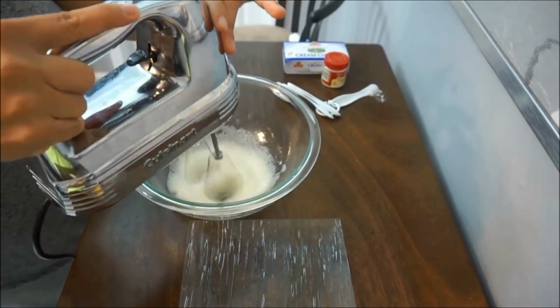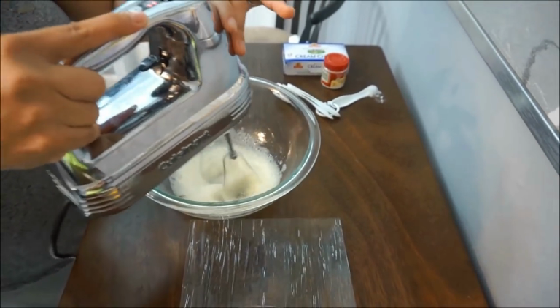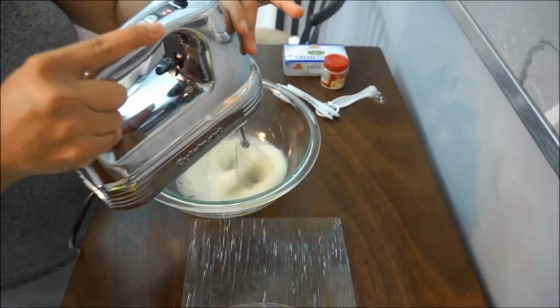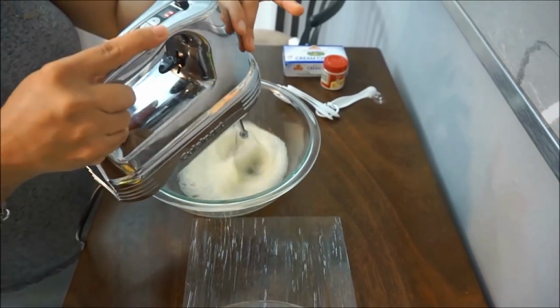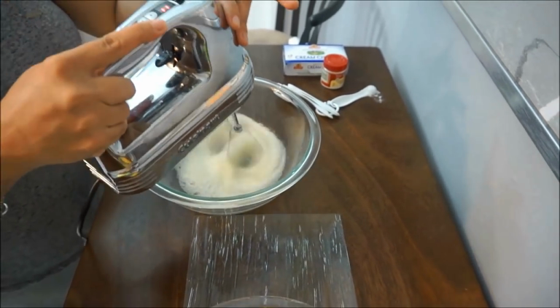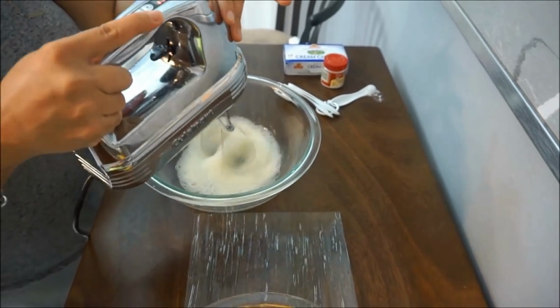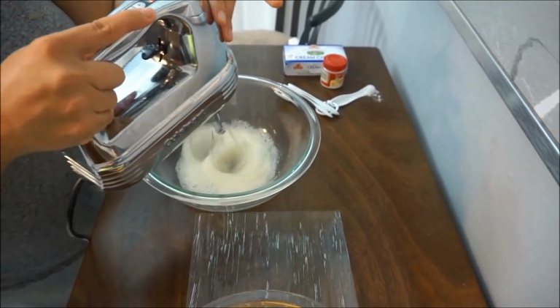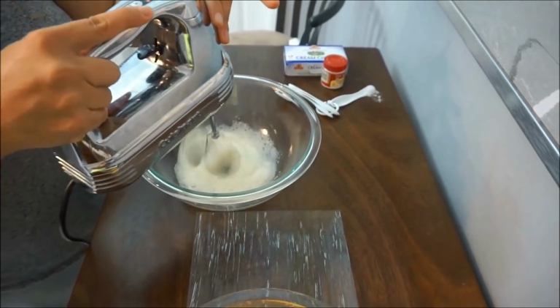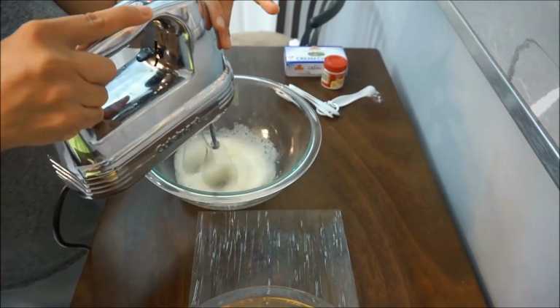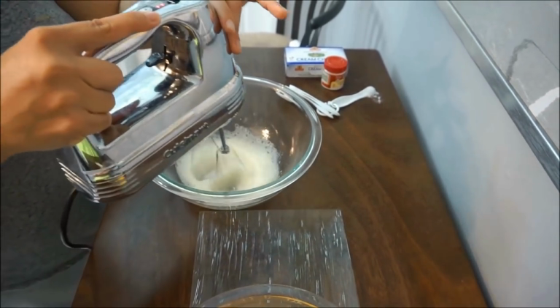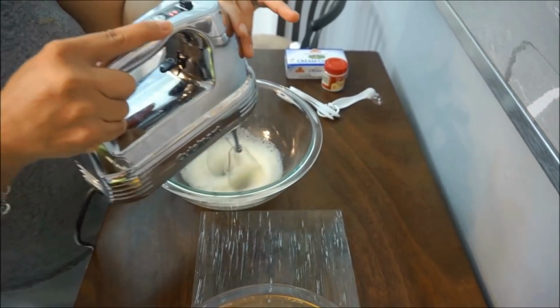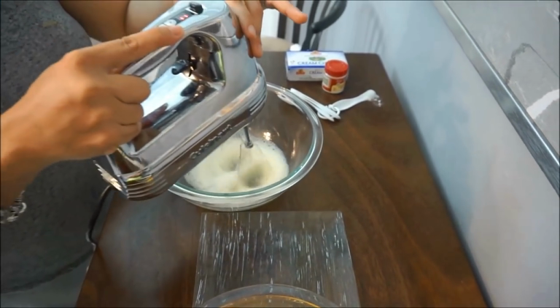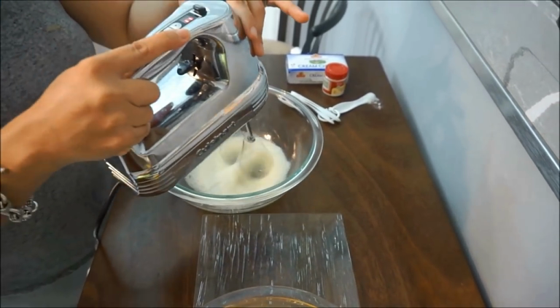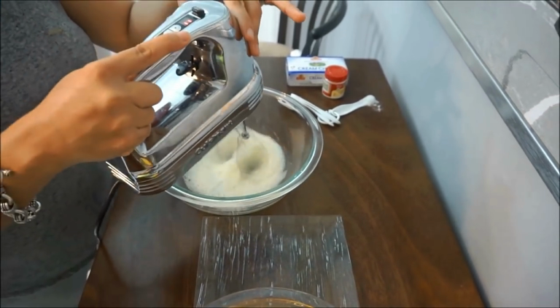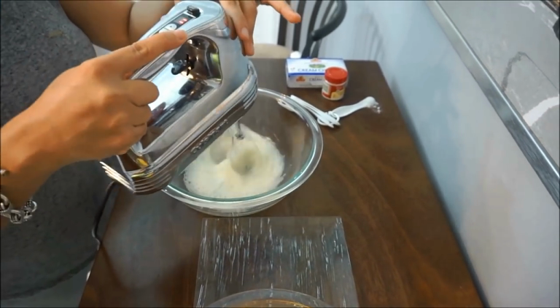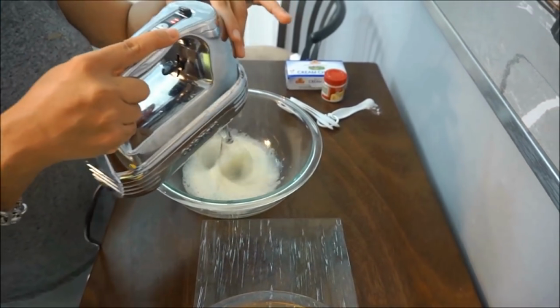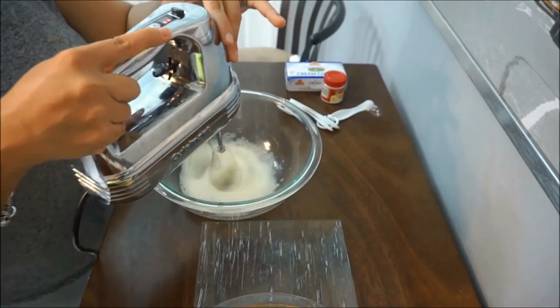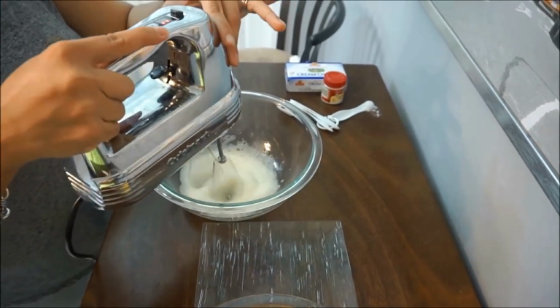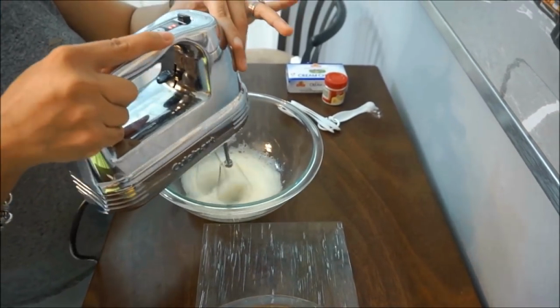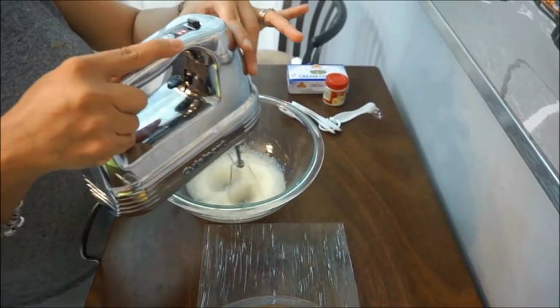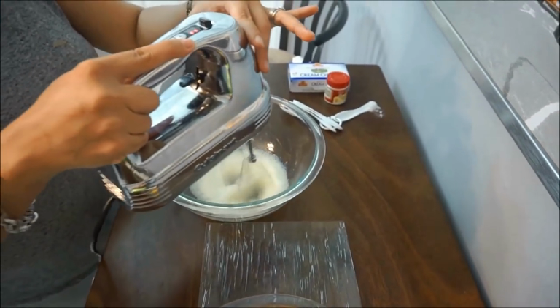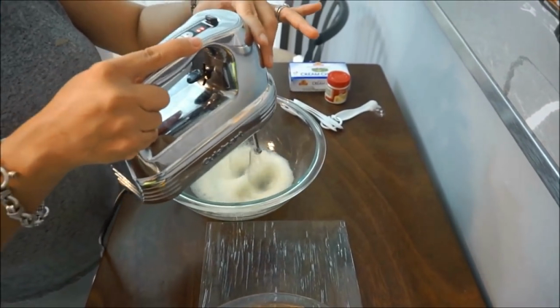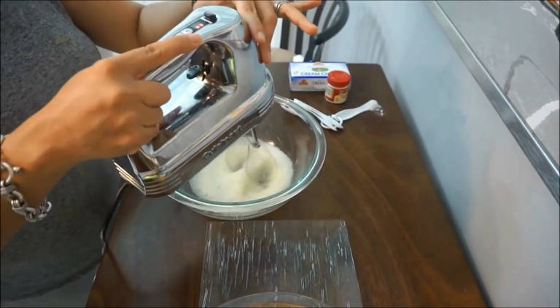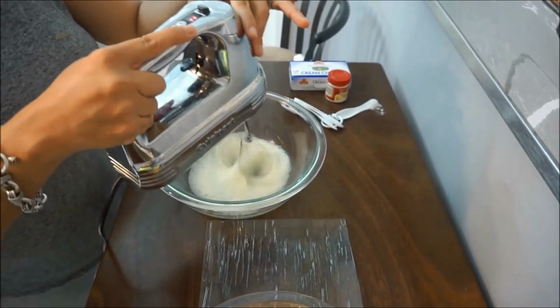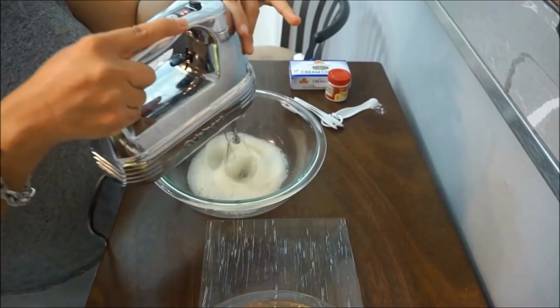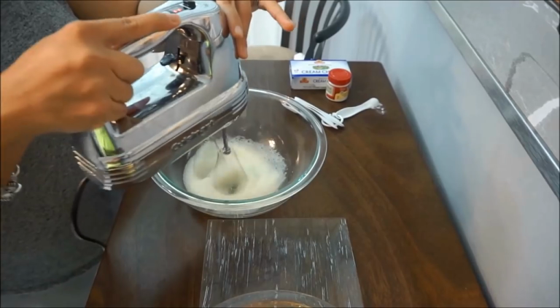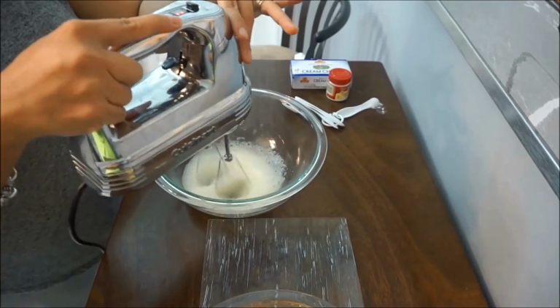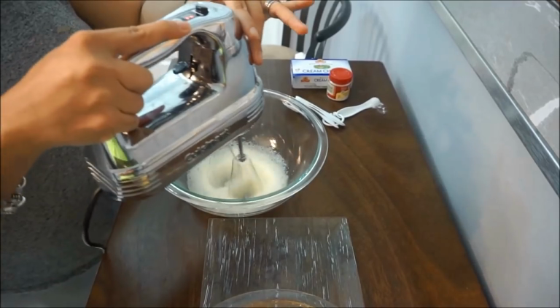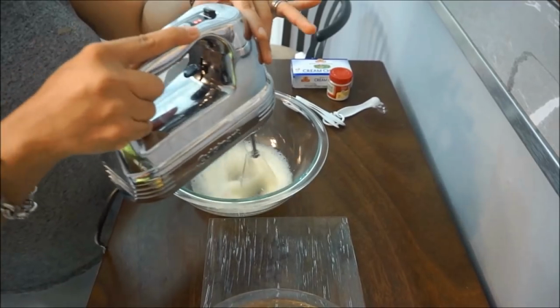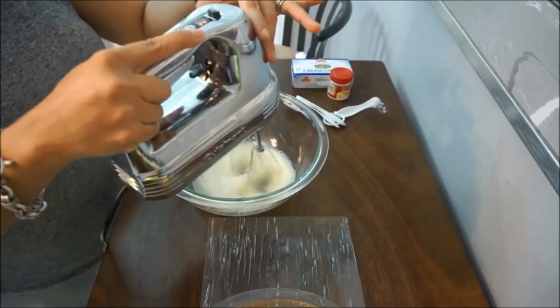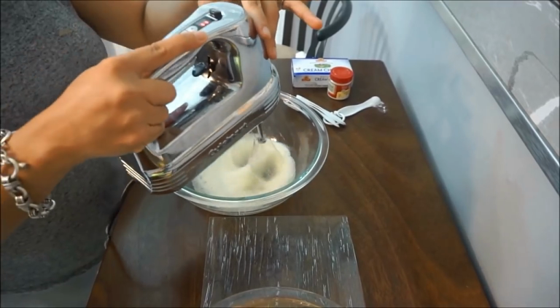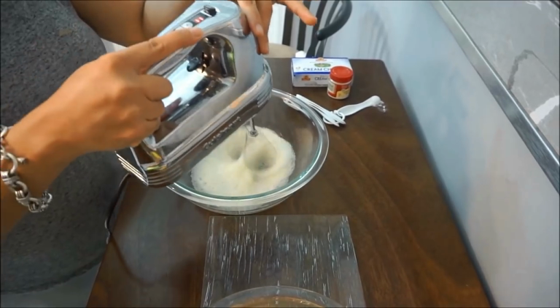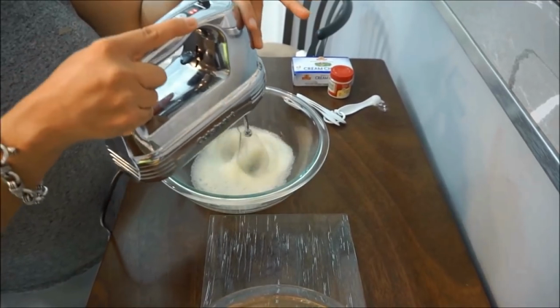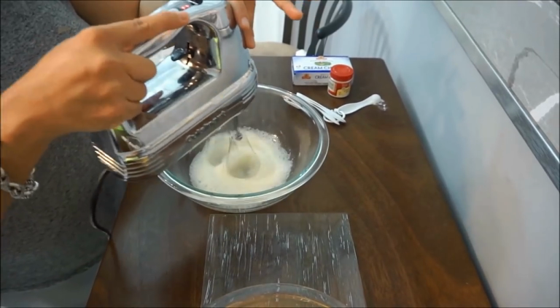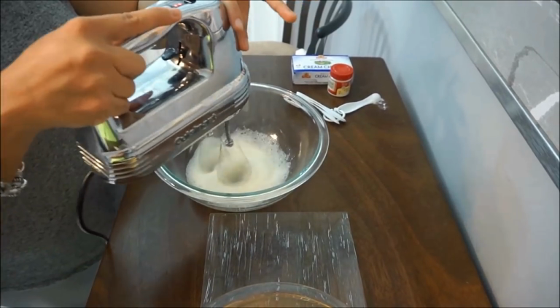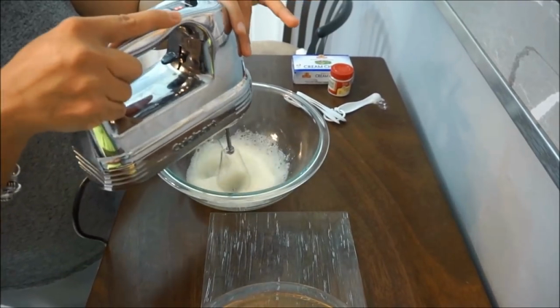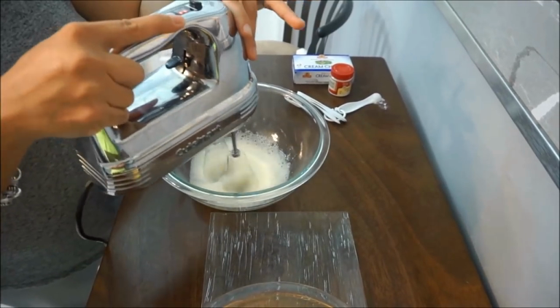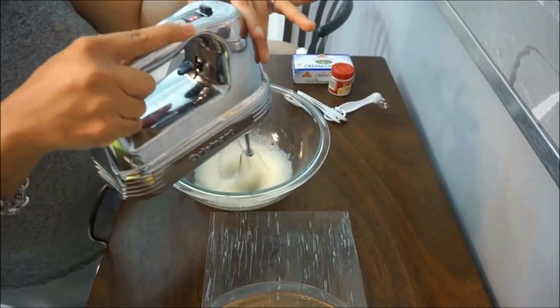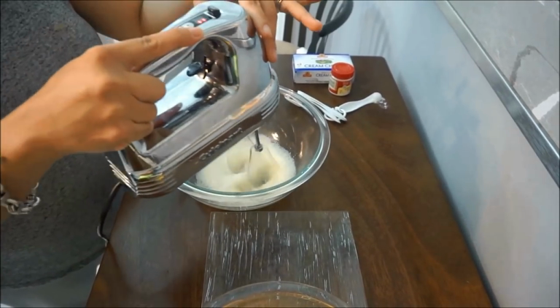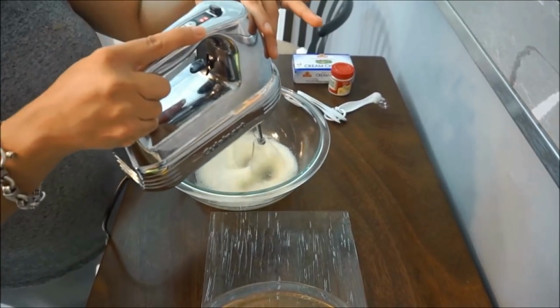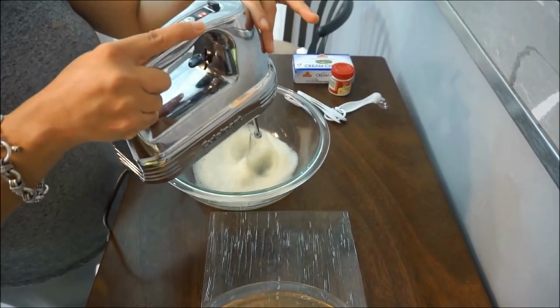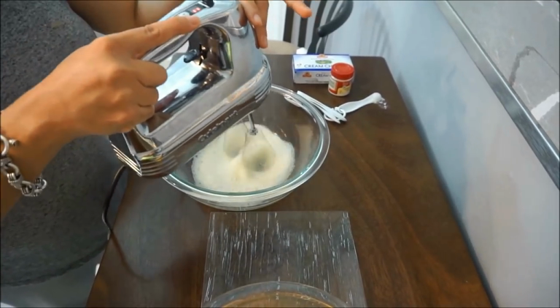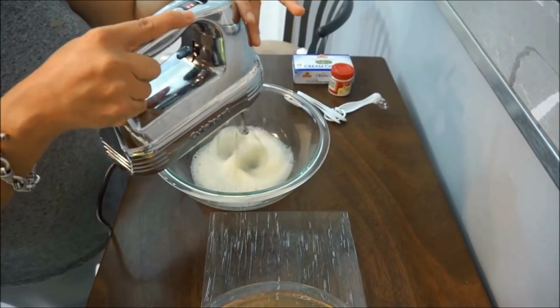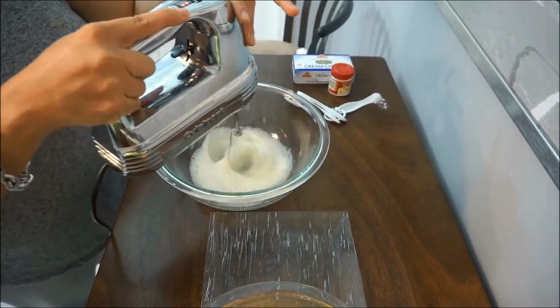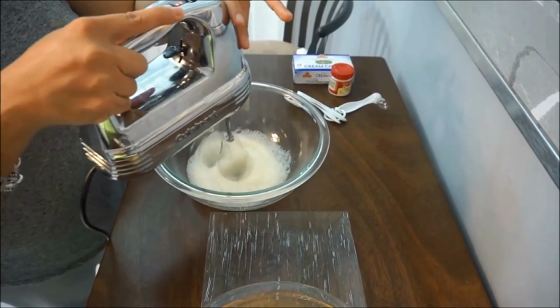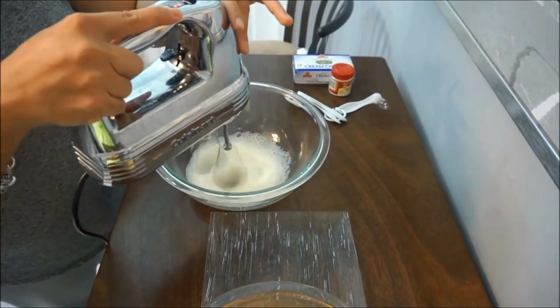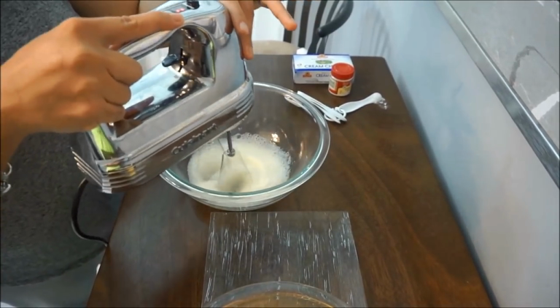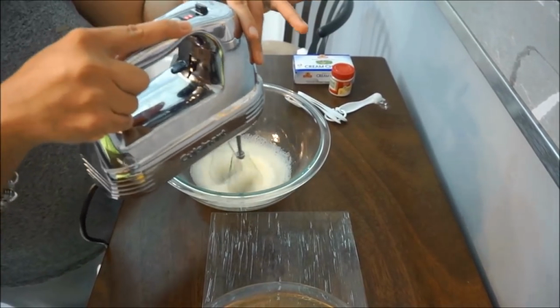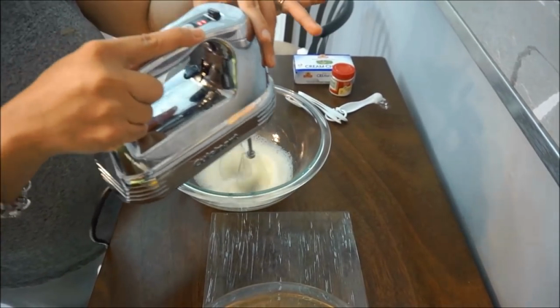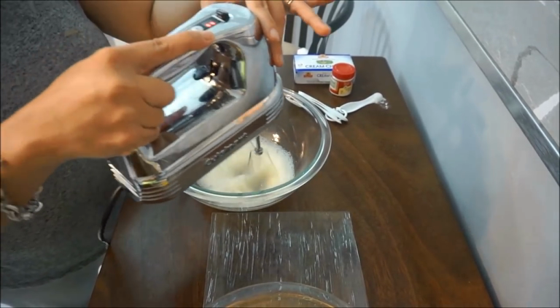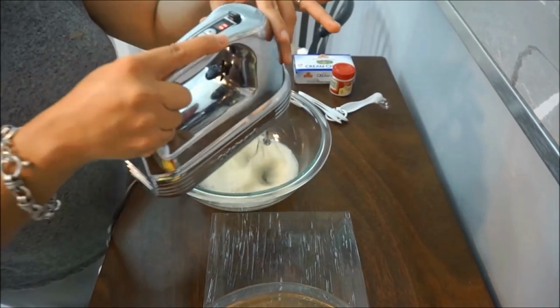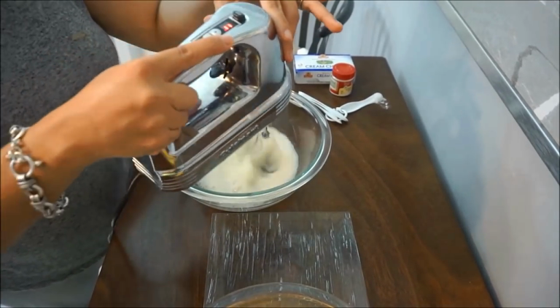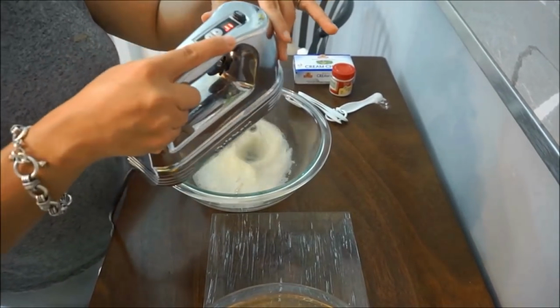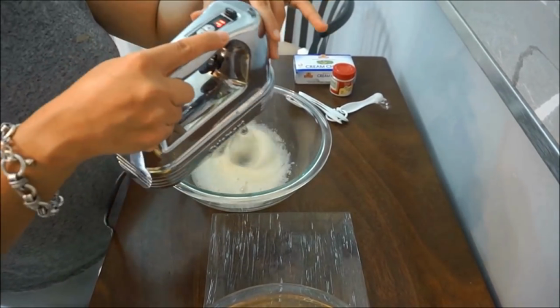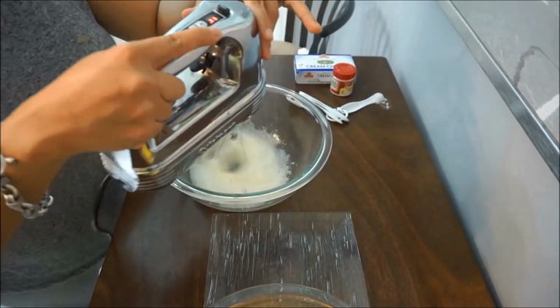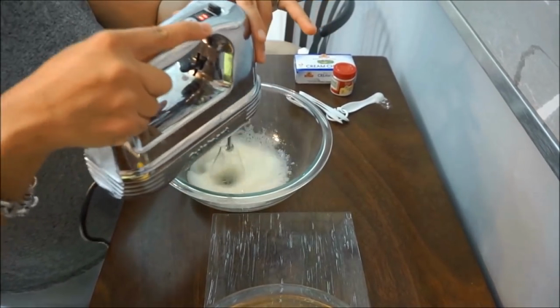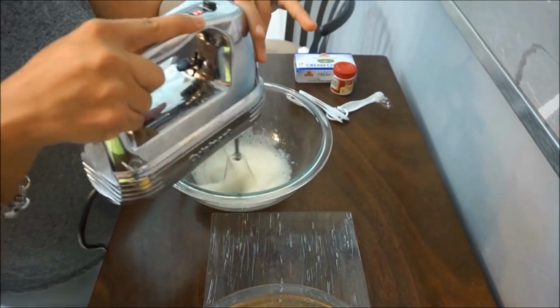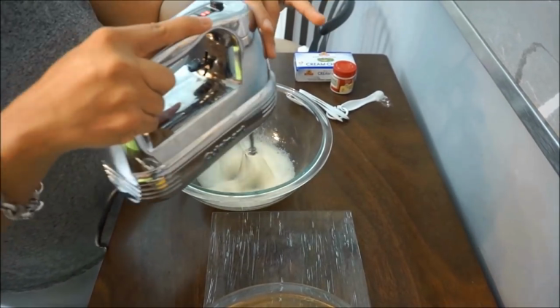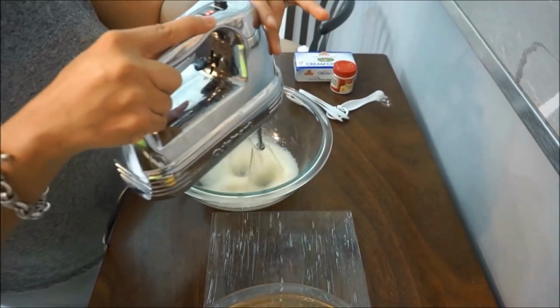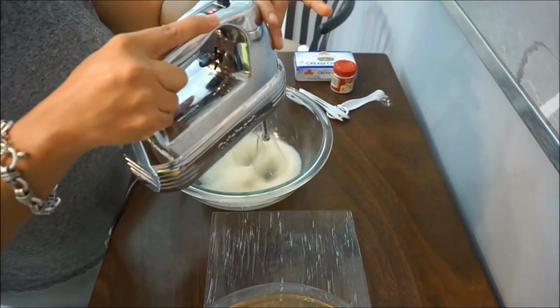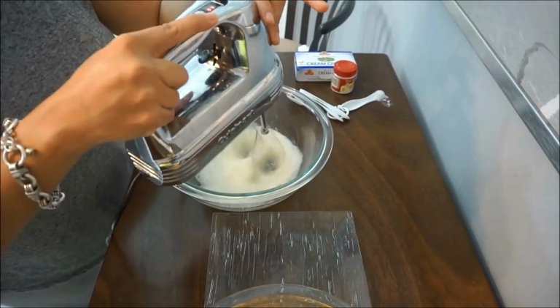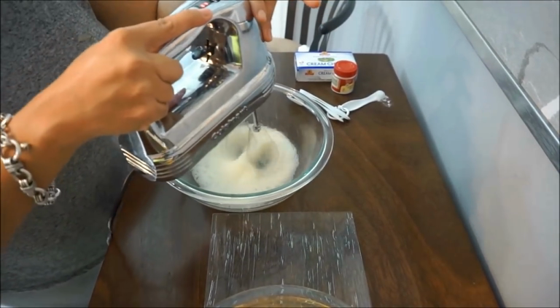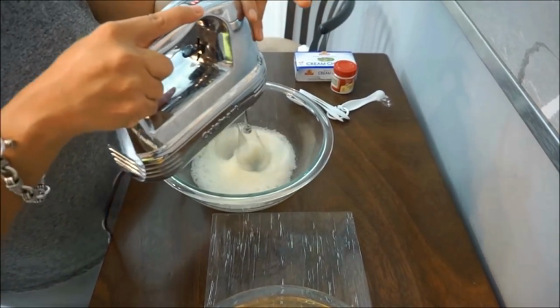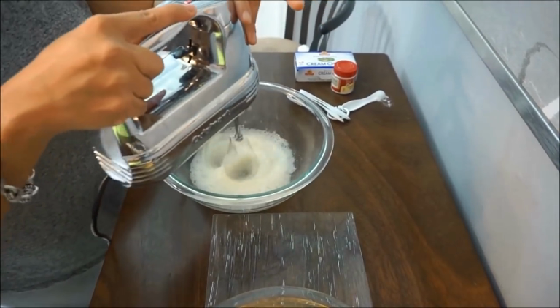Now this prep time is going to be about 10 minutes. I already preheated the oven at 350 and it will bake about 30 minutes.